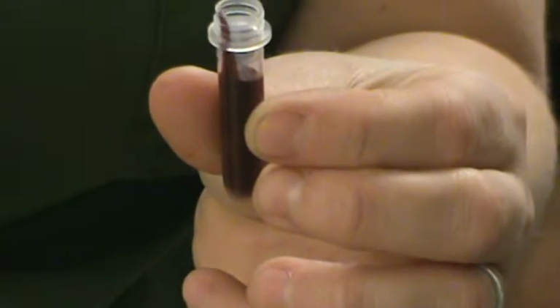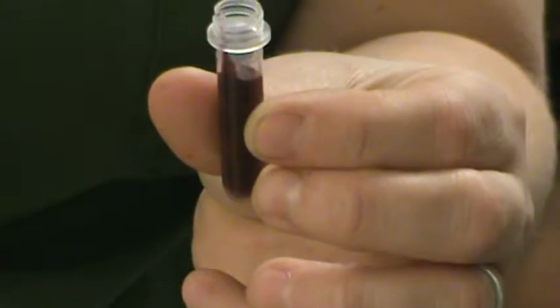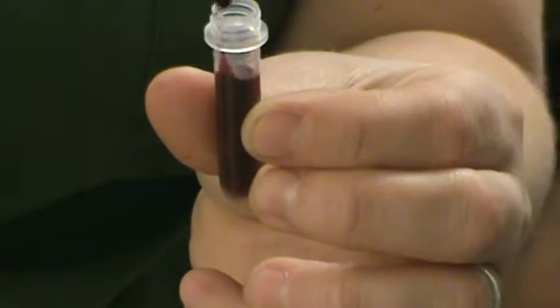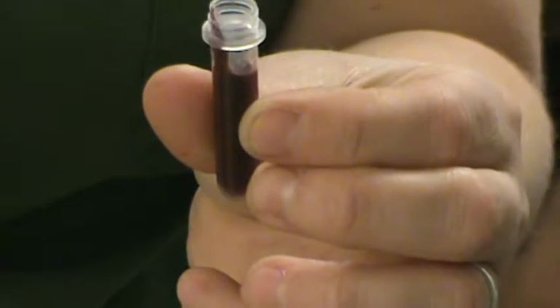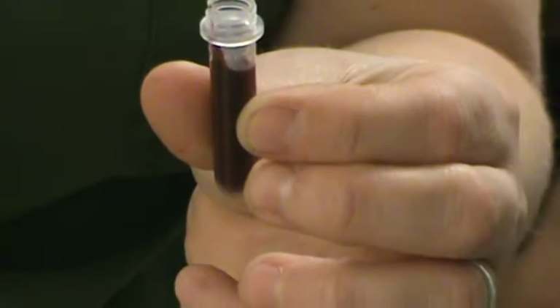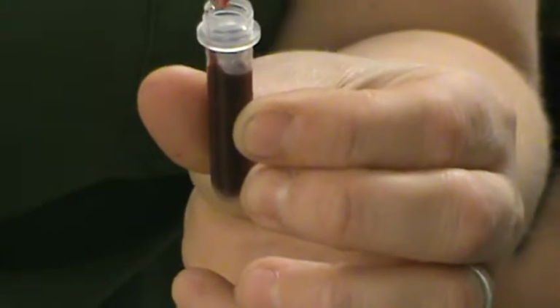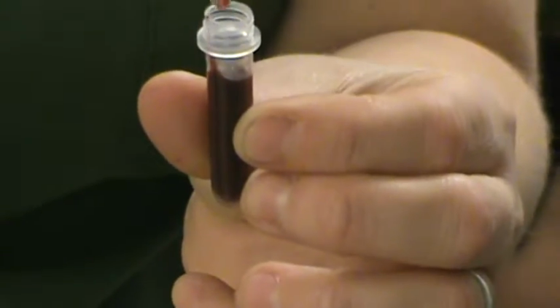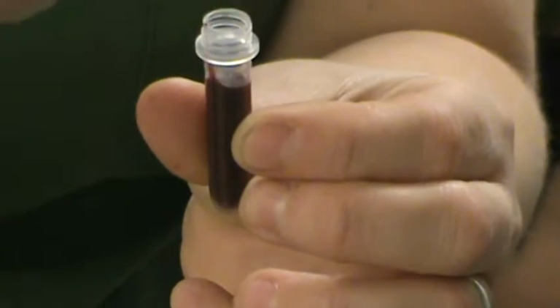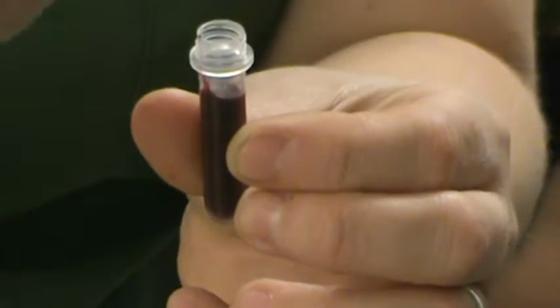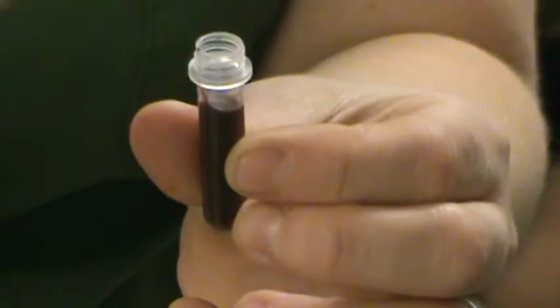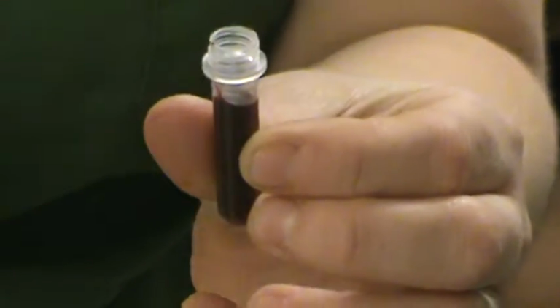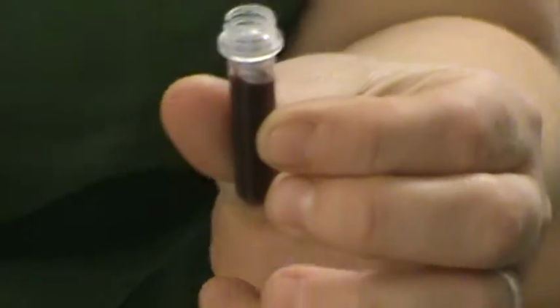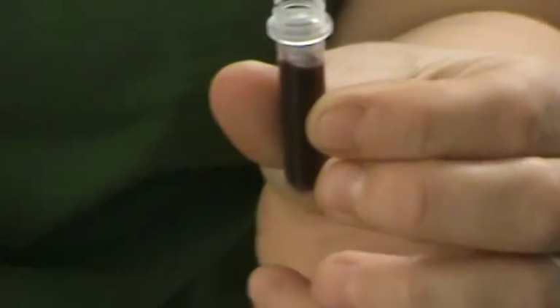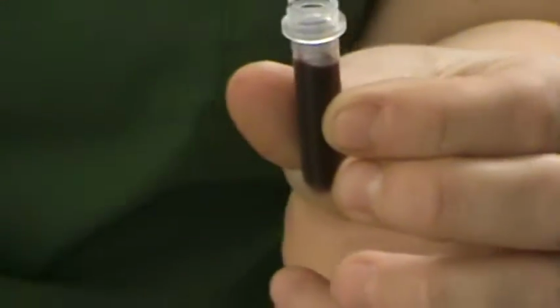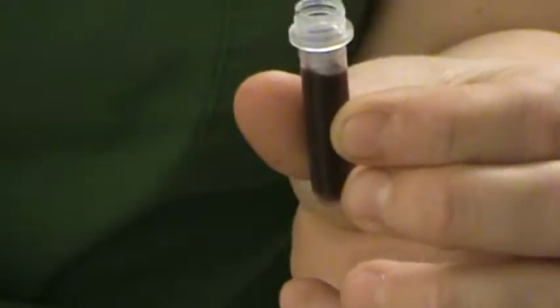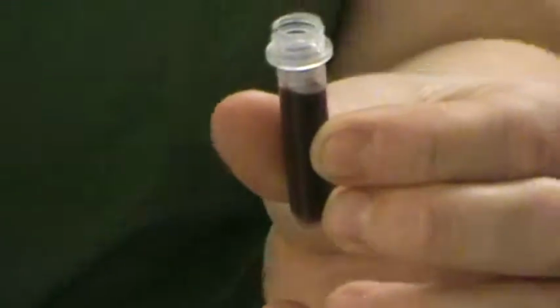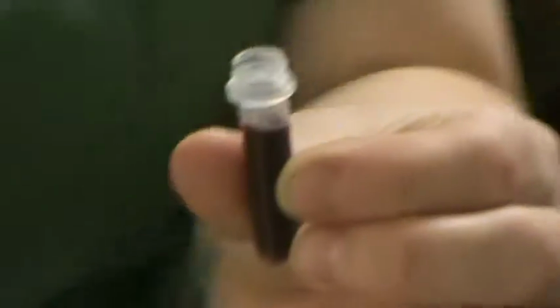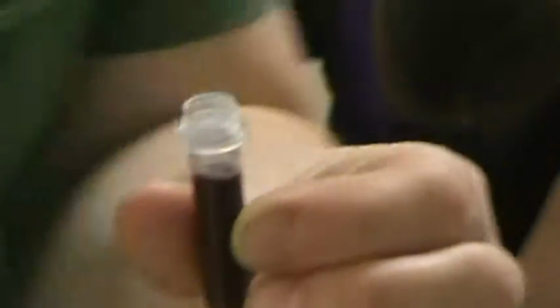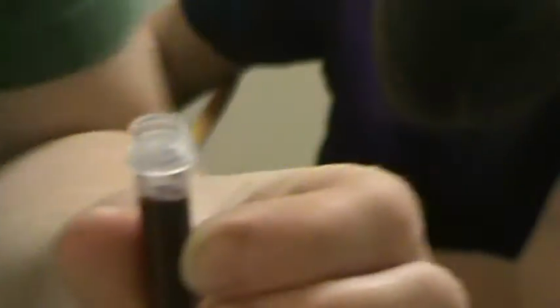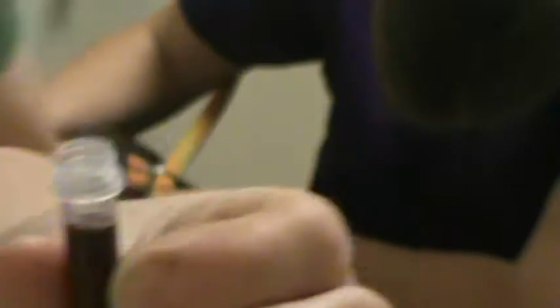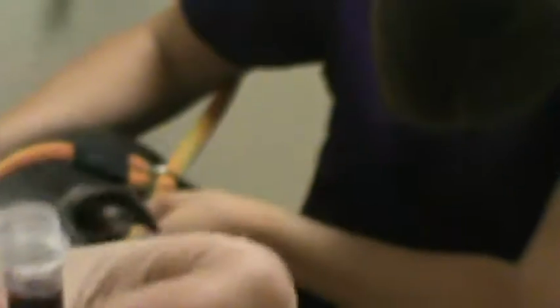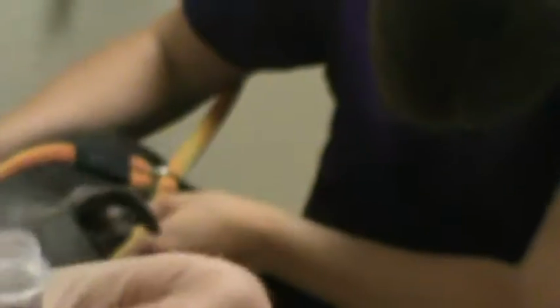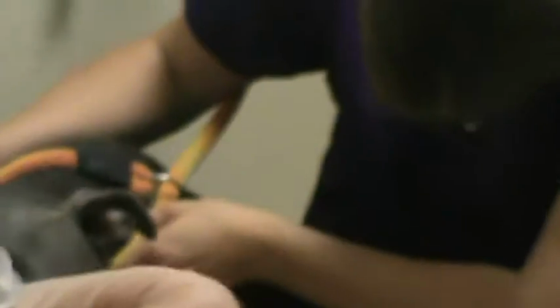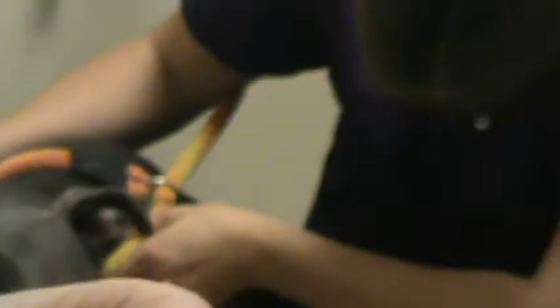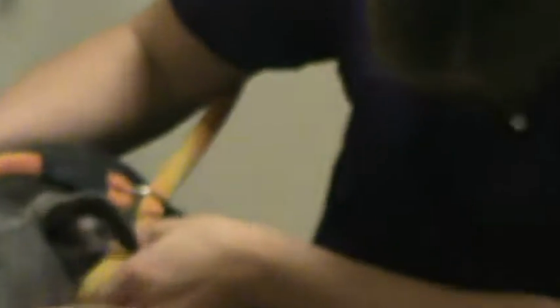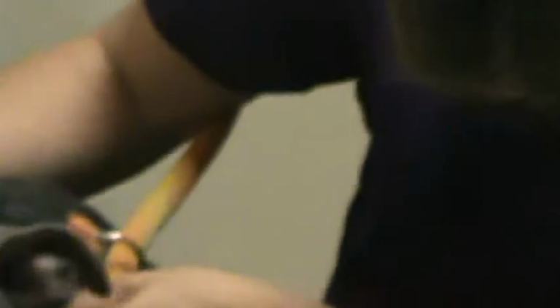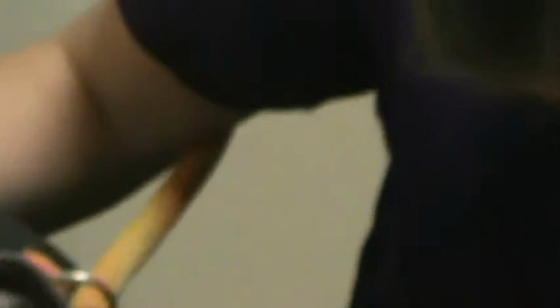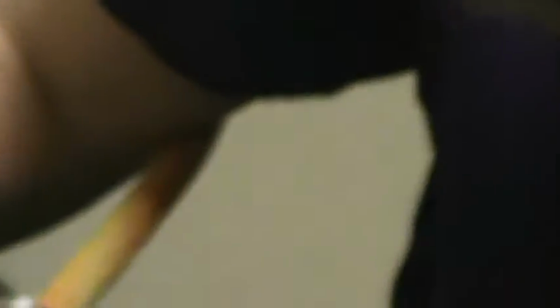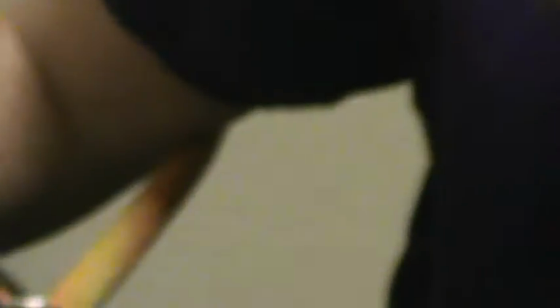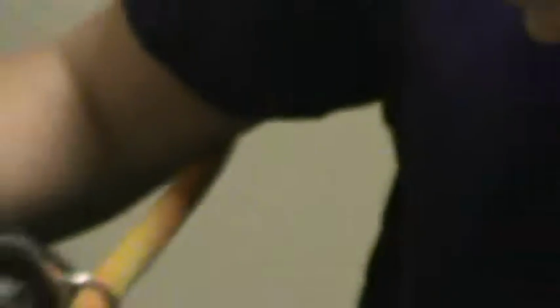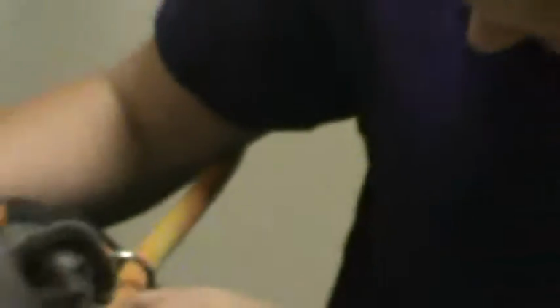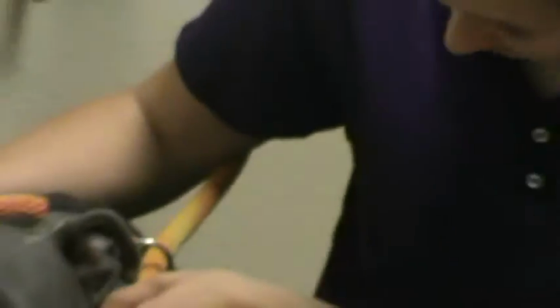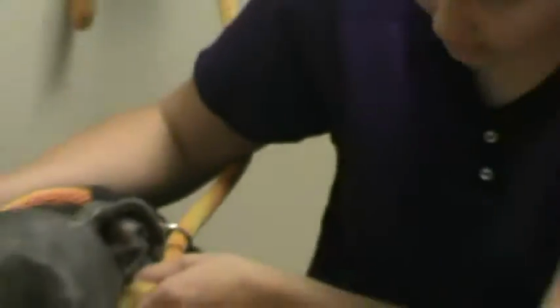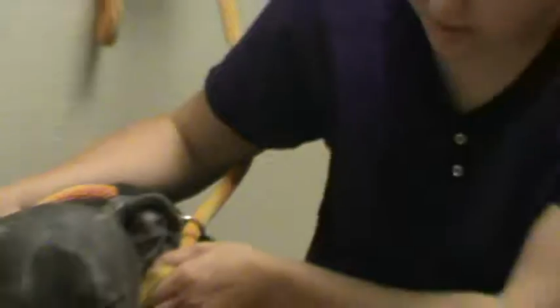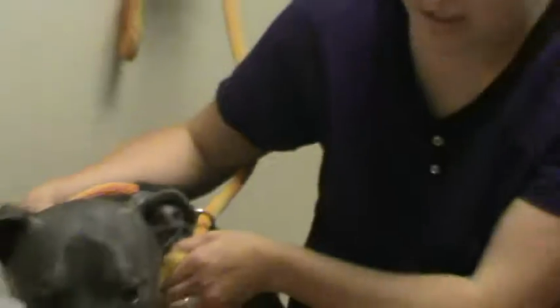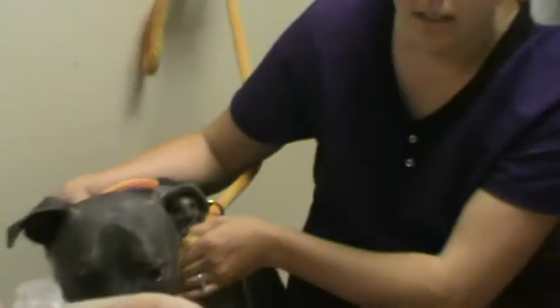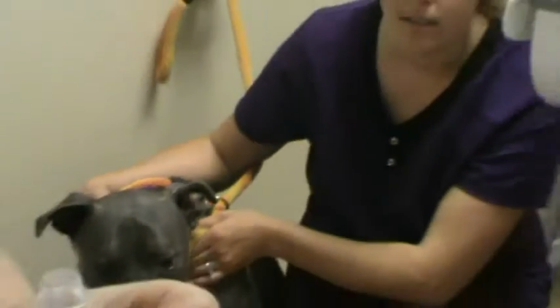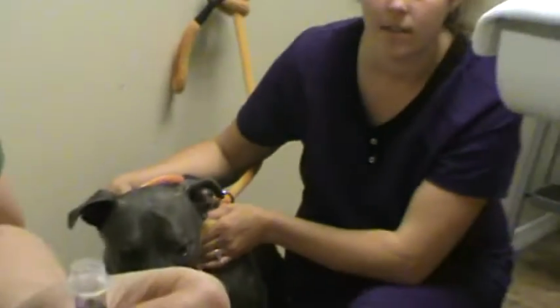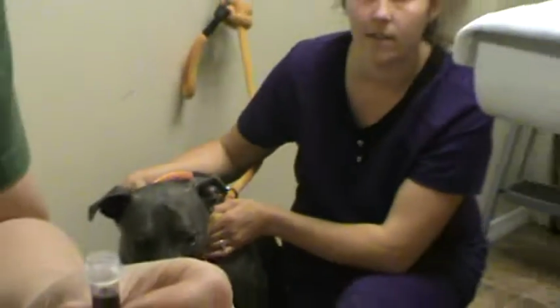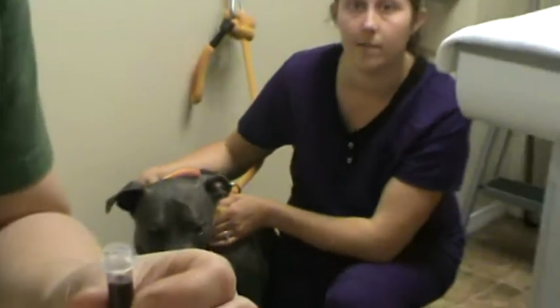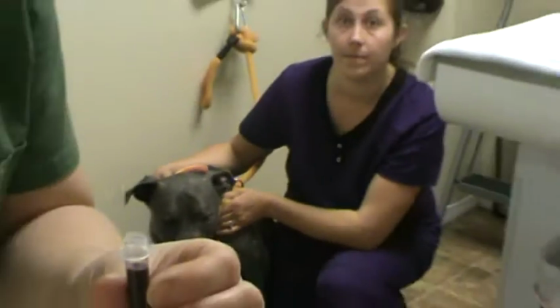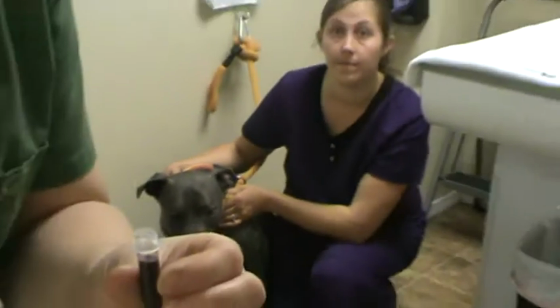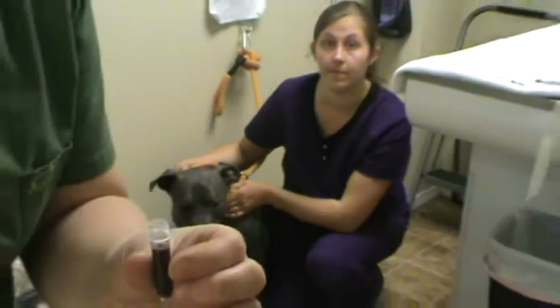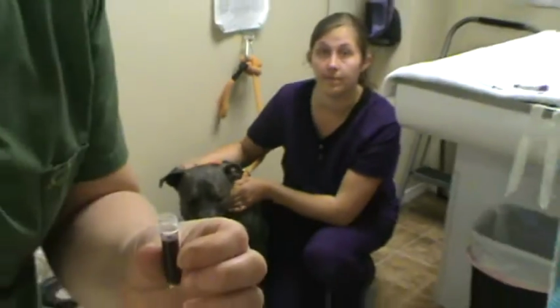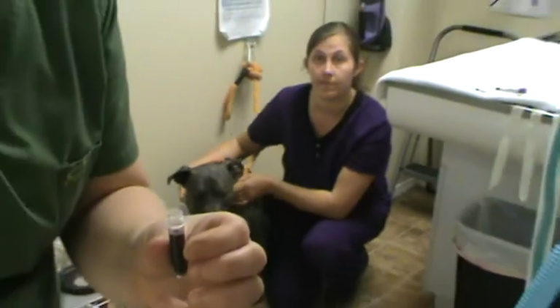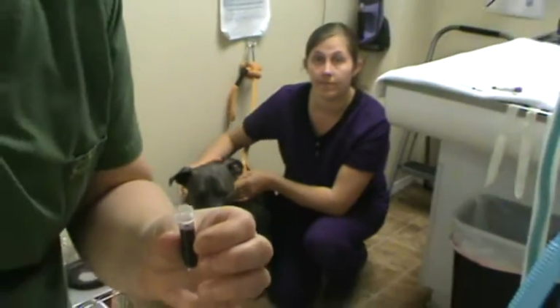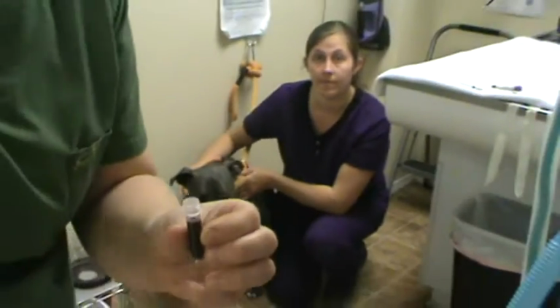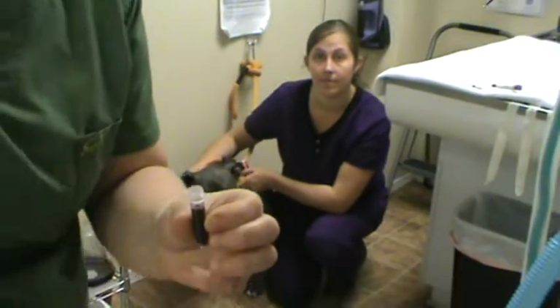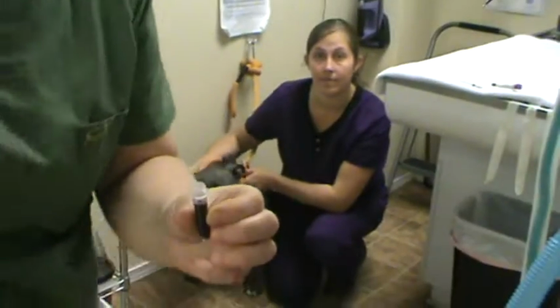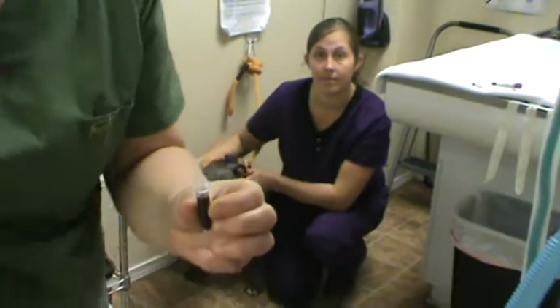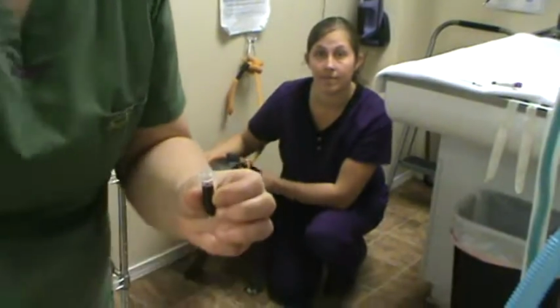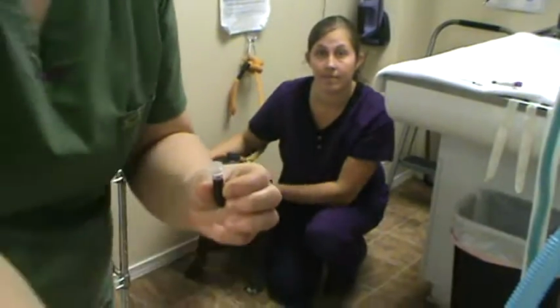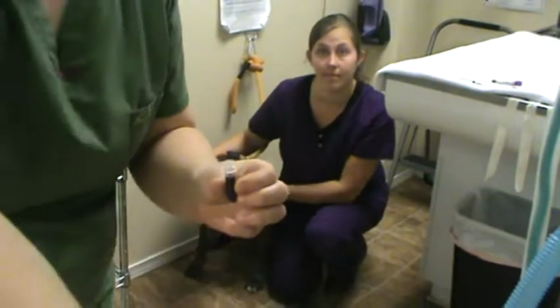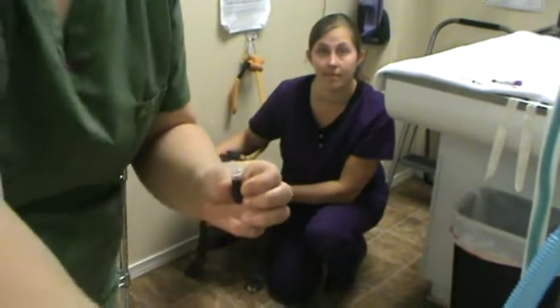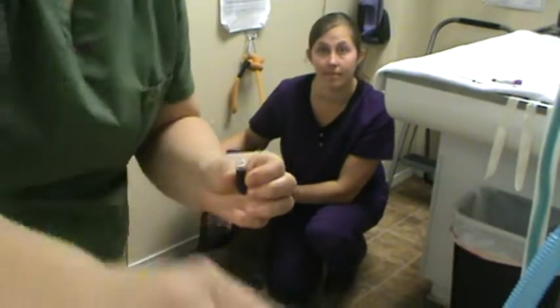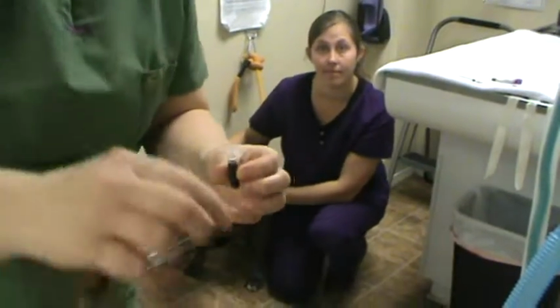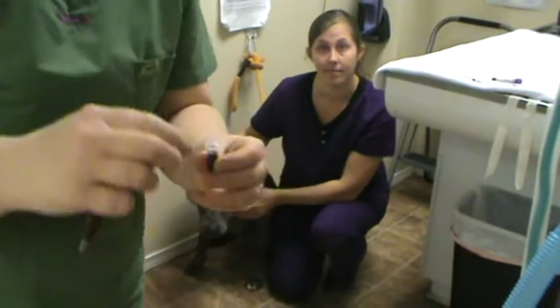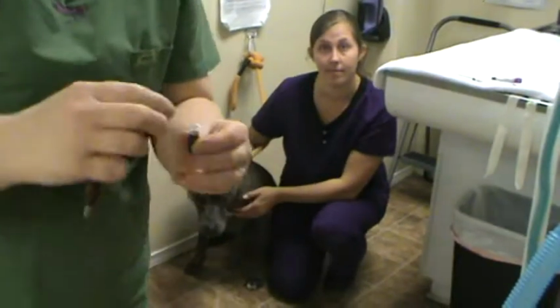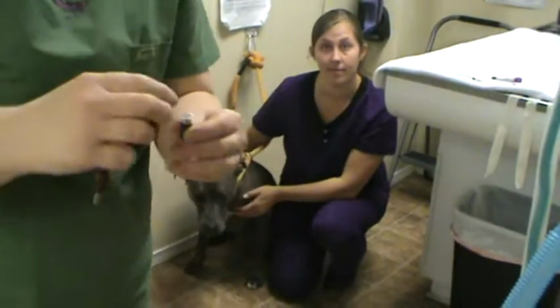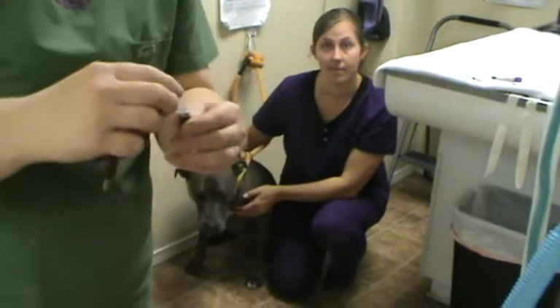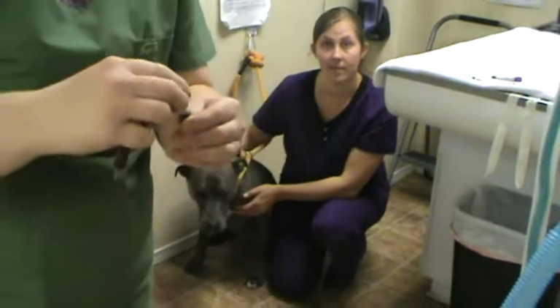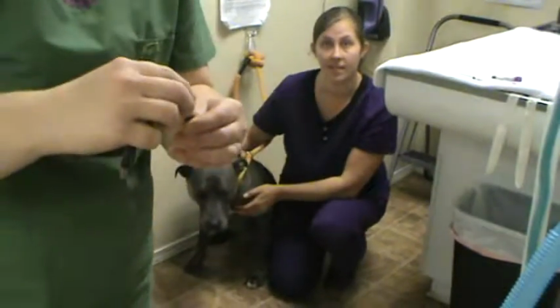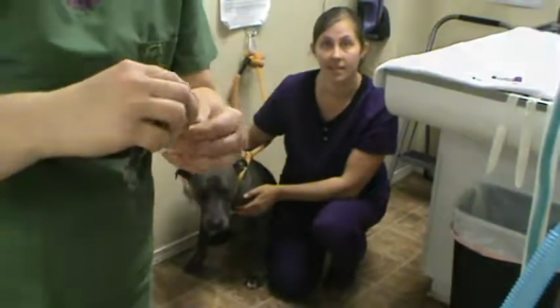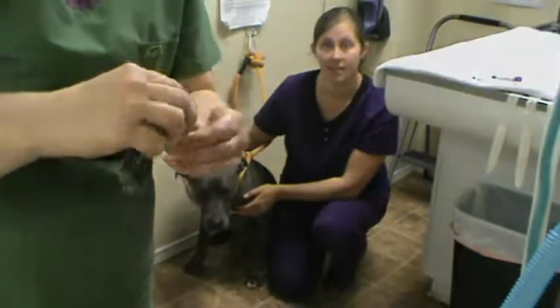And that was a jugular blood draw on a dog.